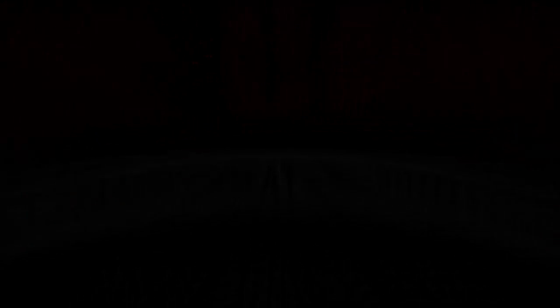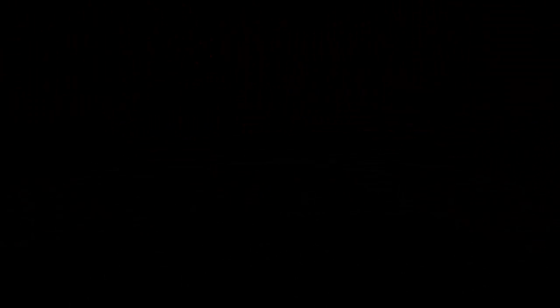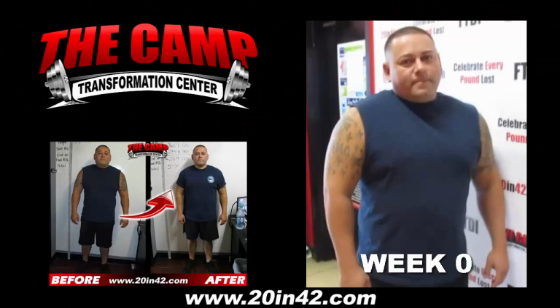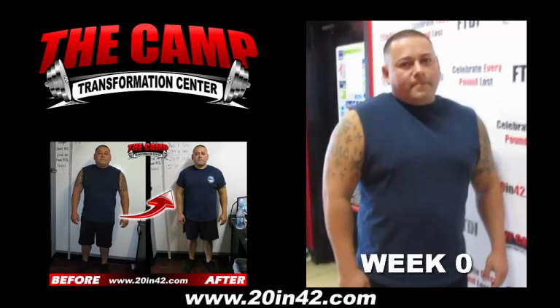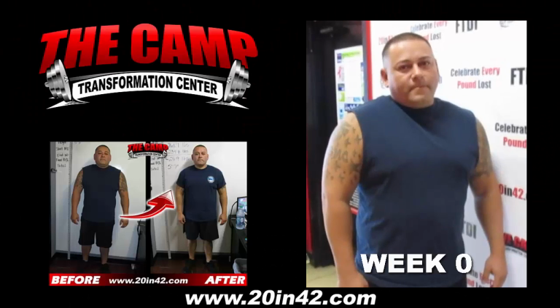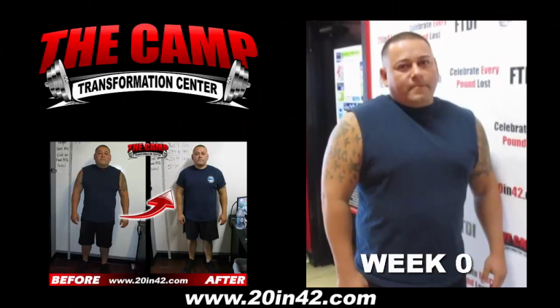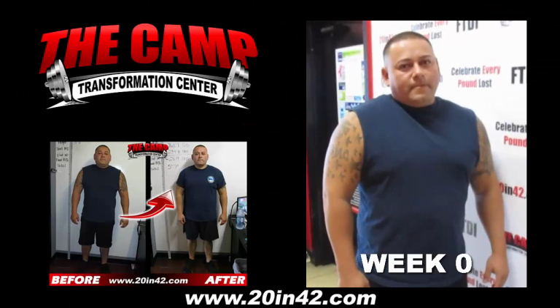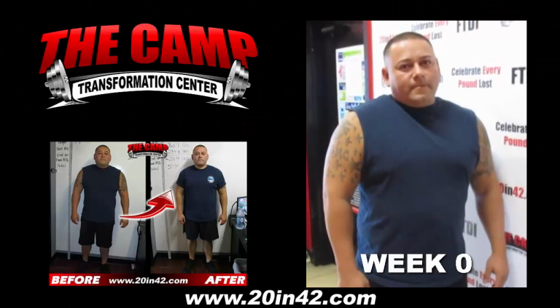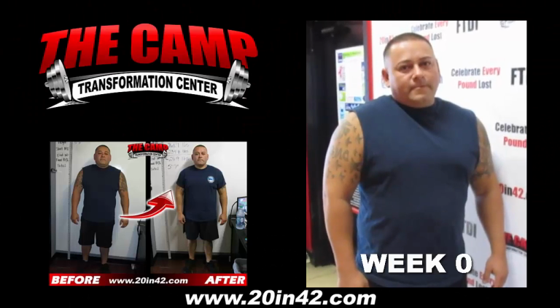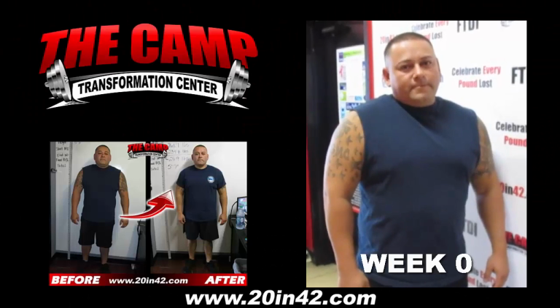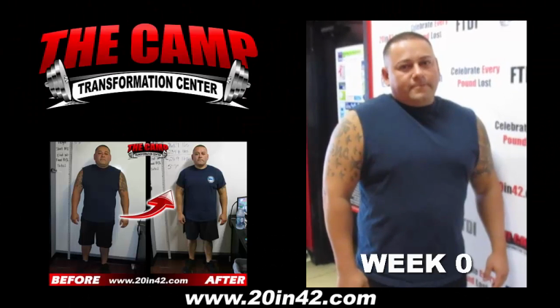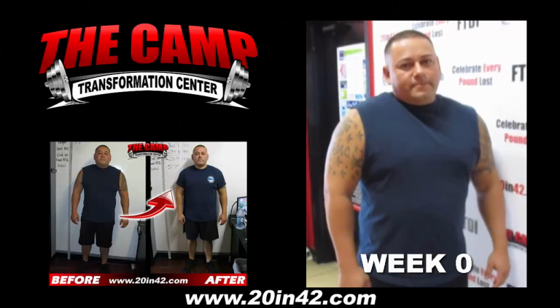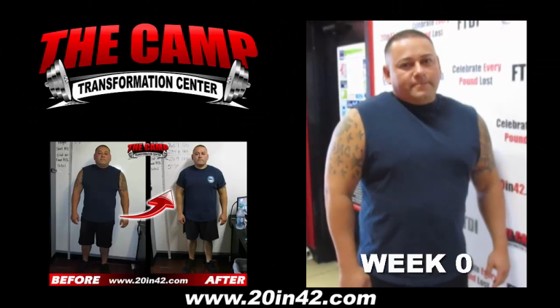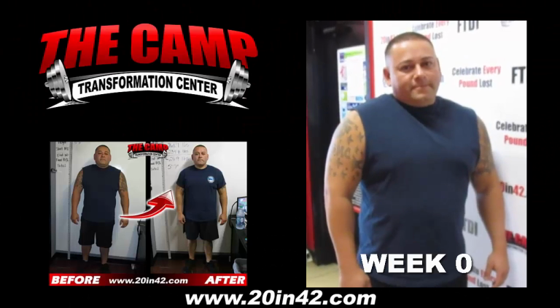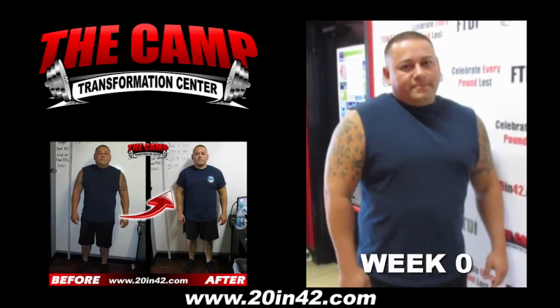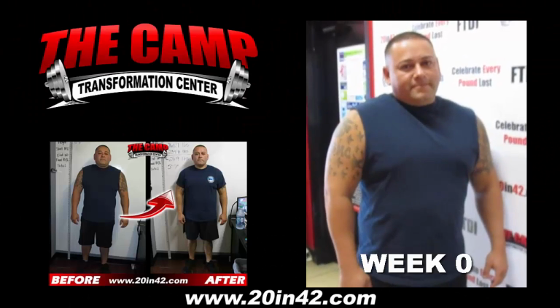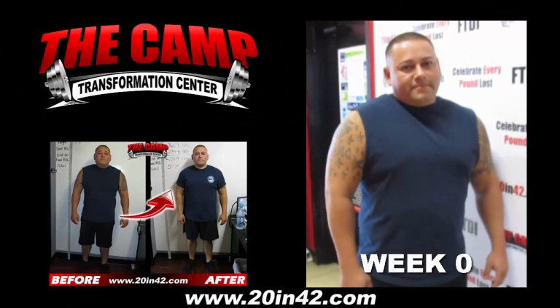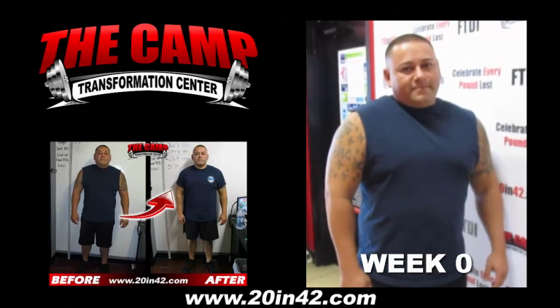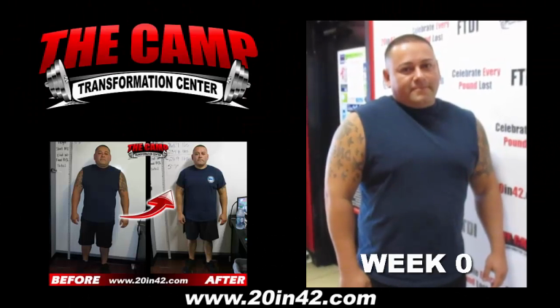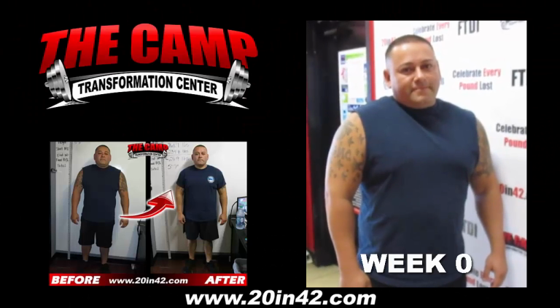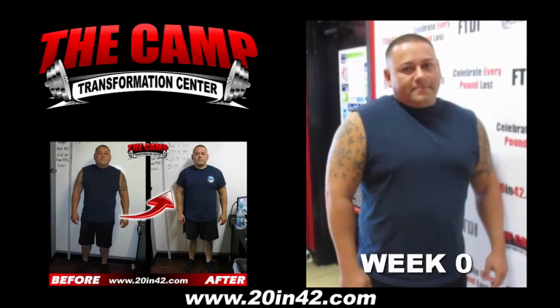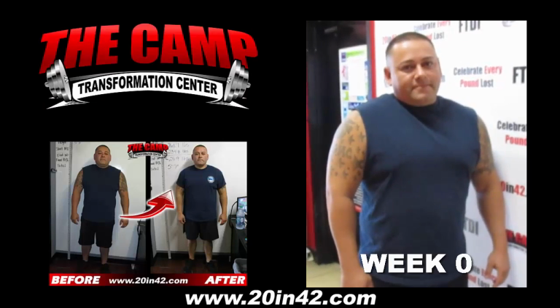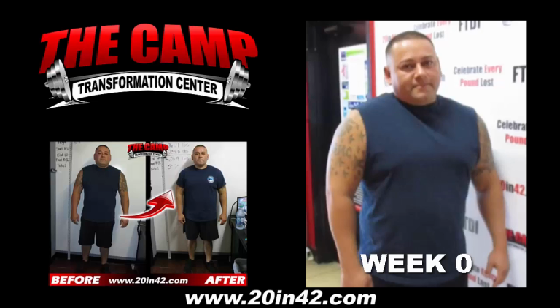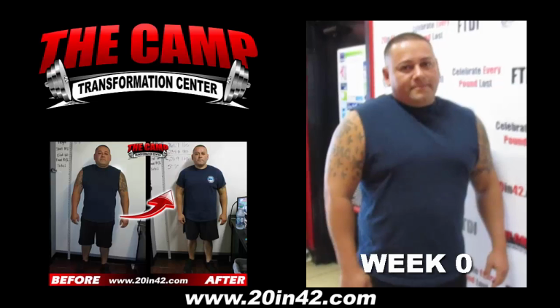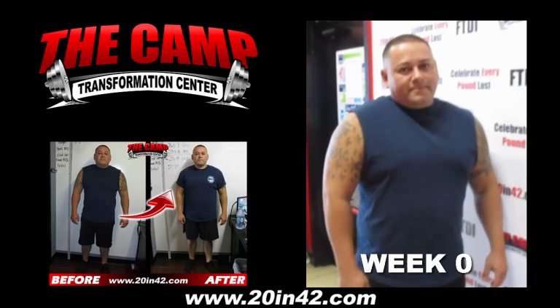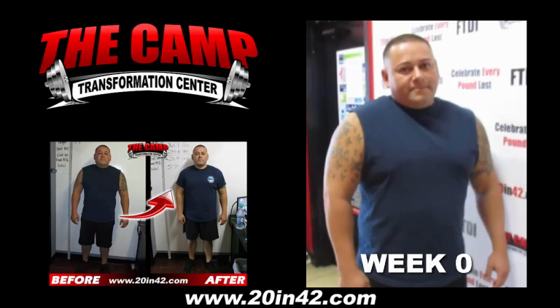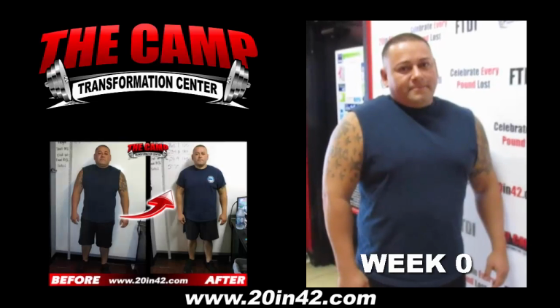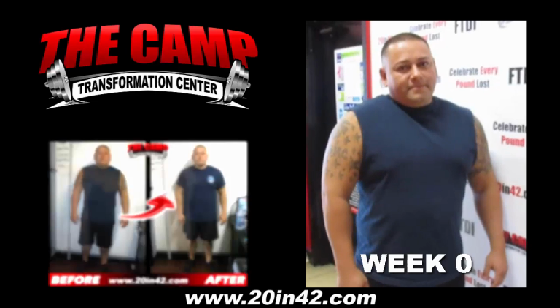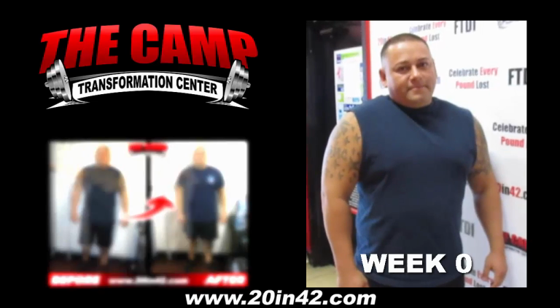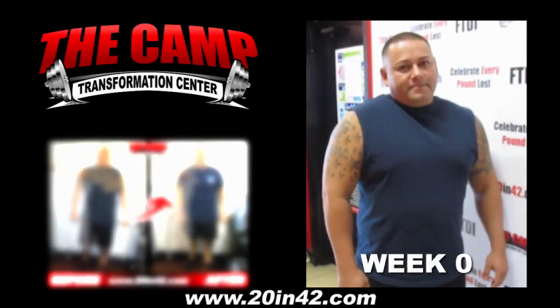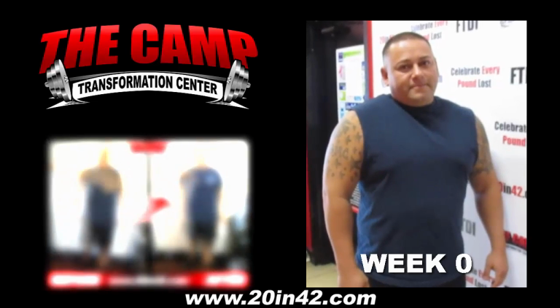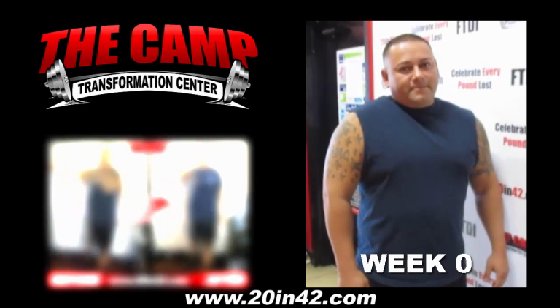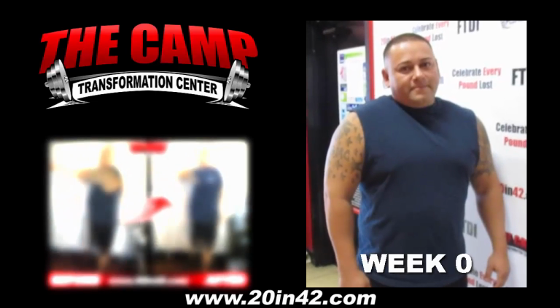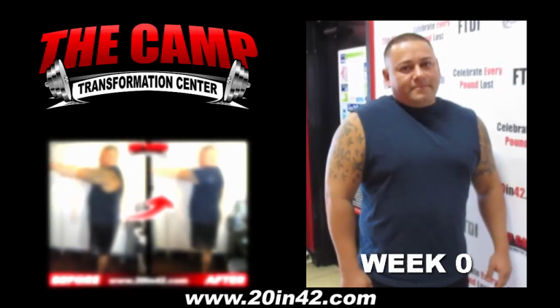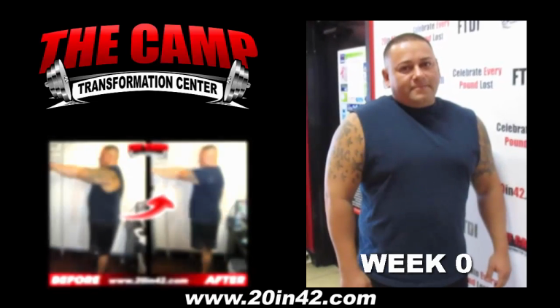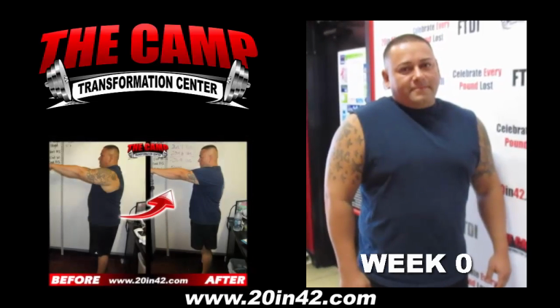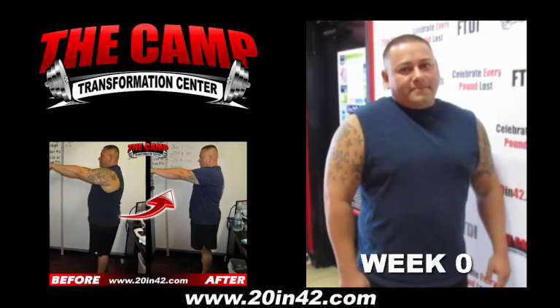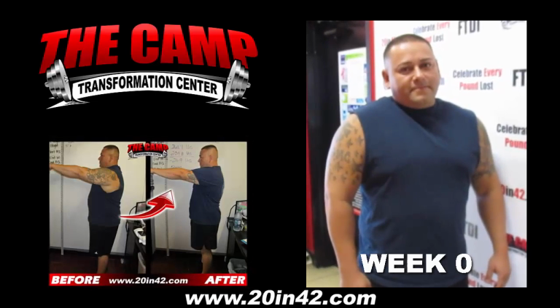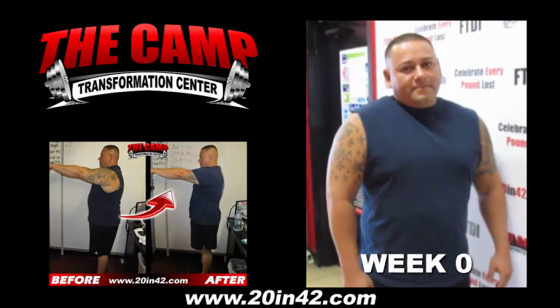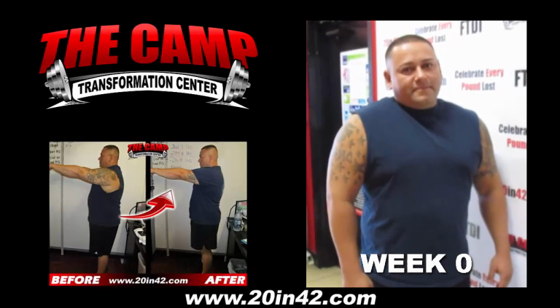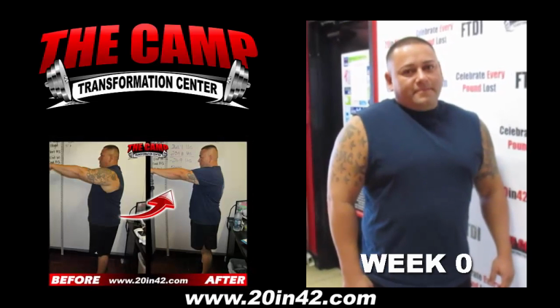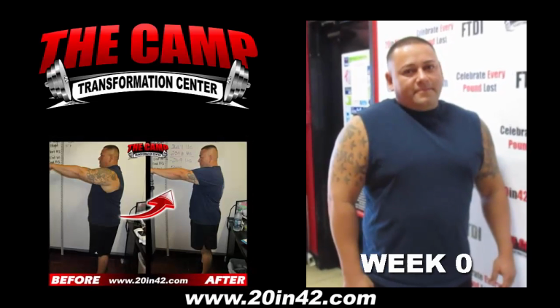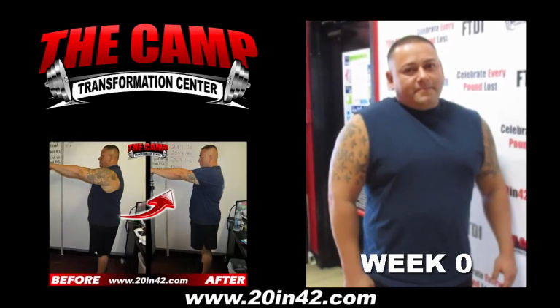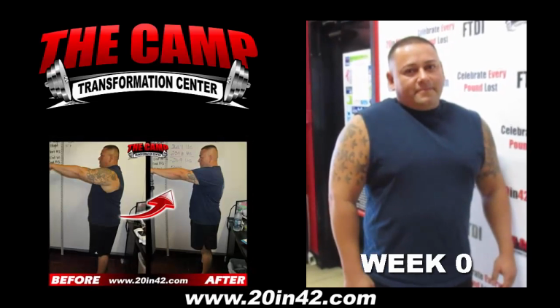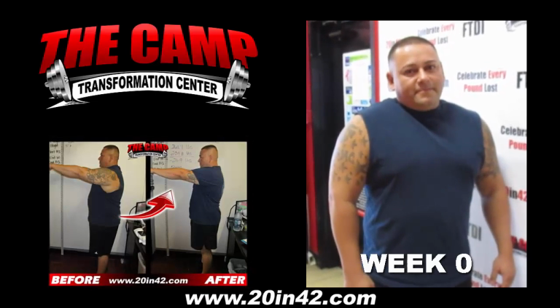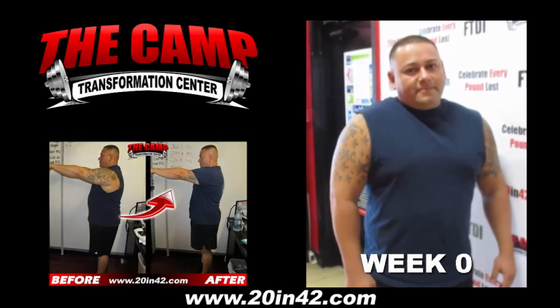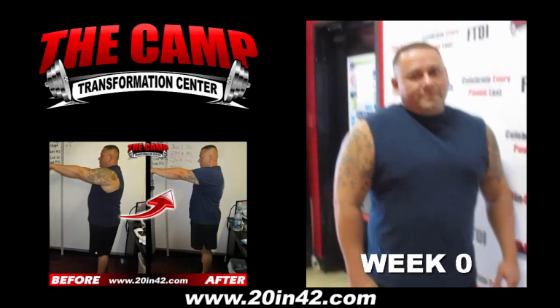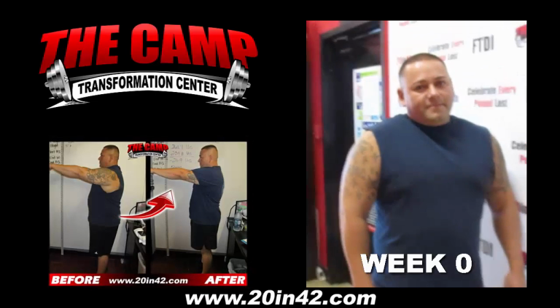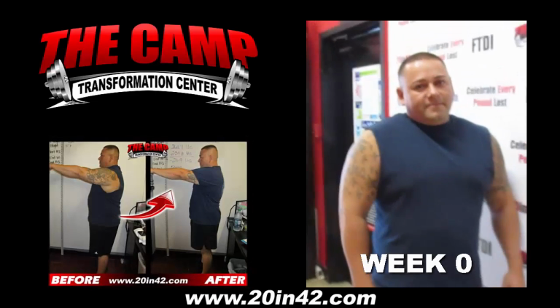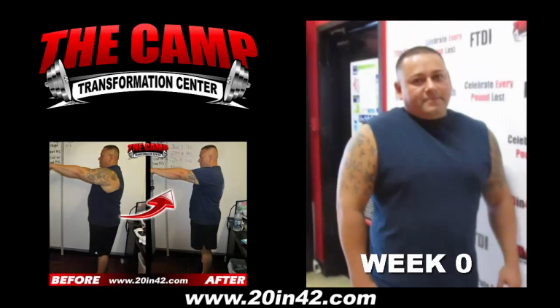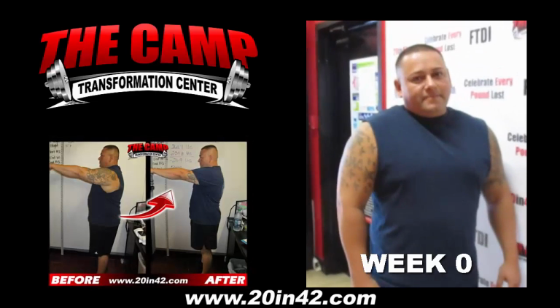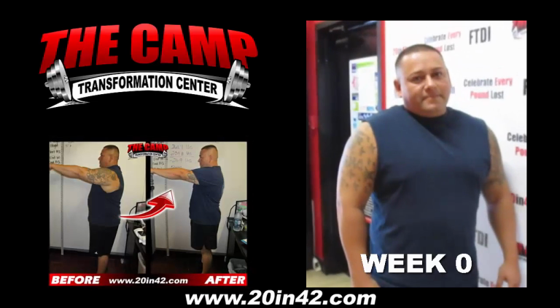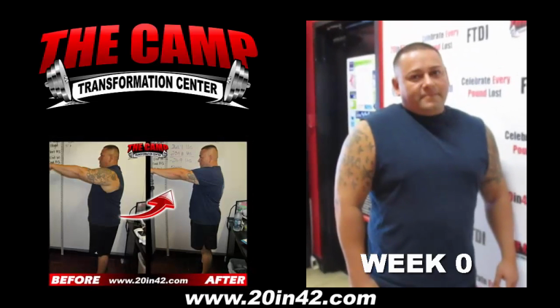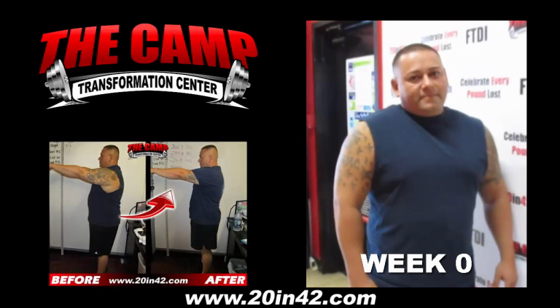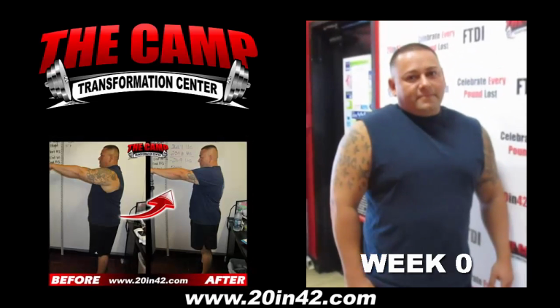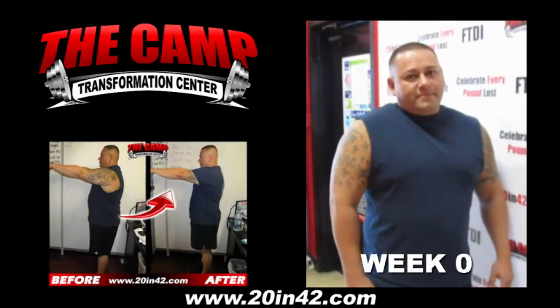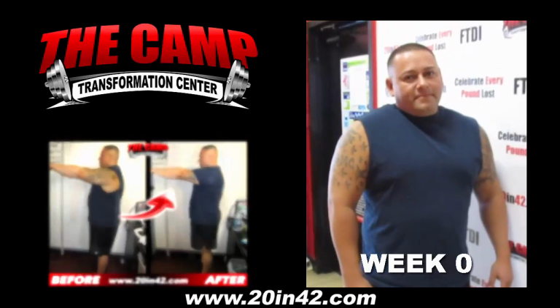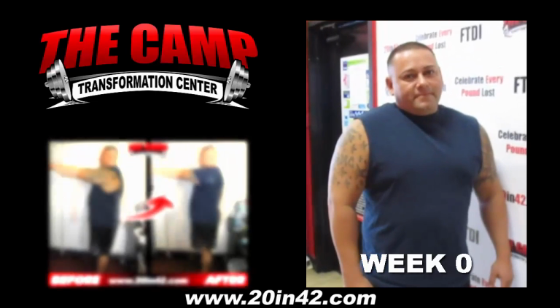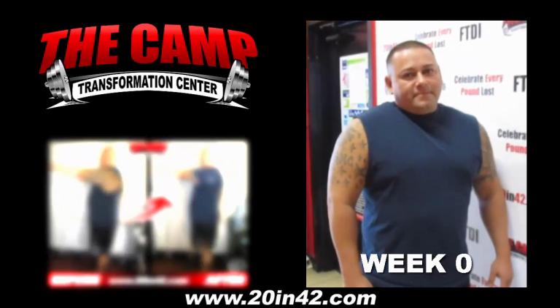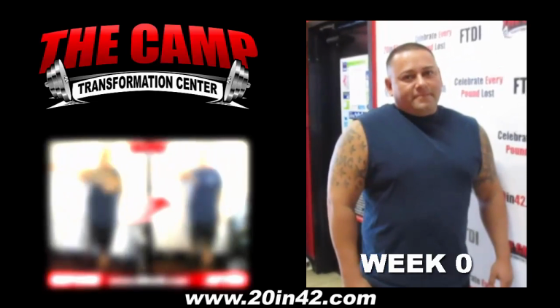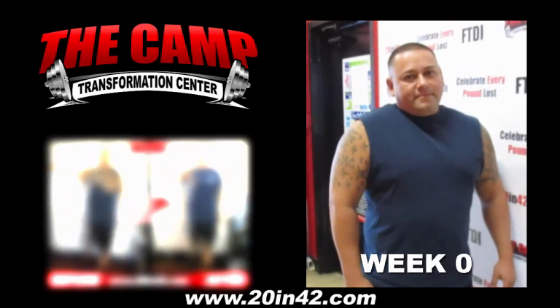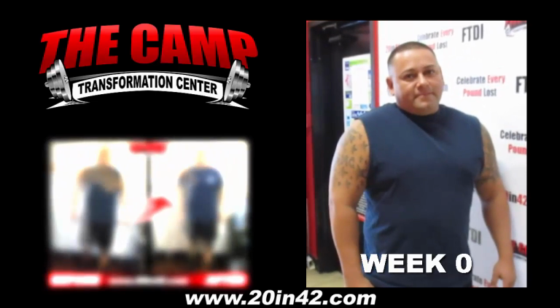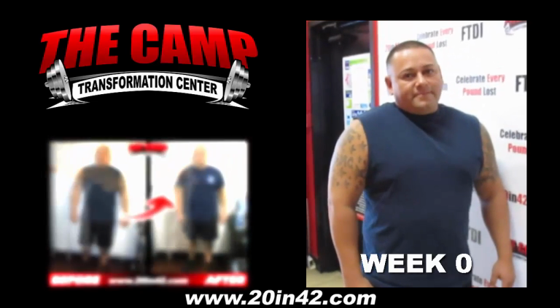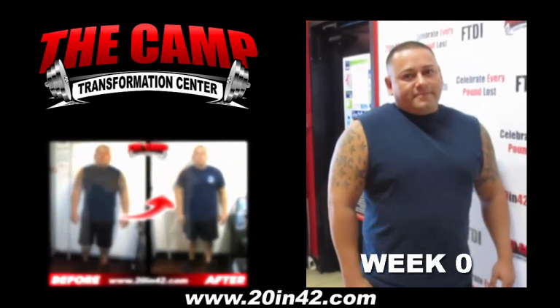We're here at the CAM Transformation Center with Ernesto Gonzalez starting their first six-week challenge. Let's get your initial weigh-in.